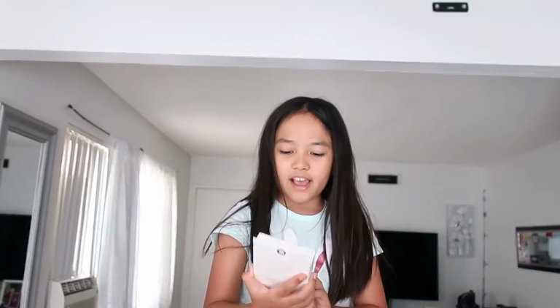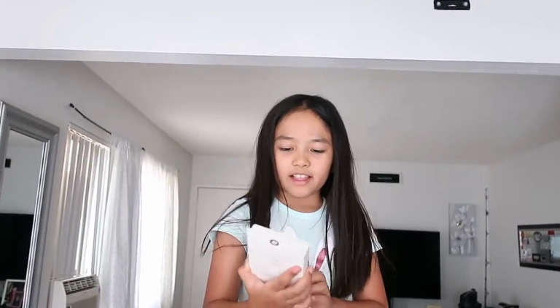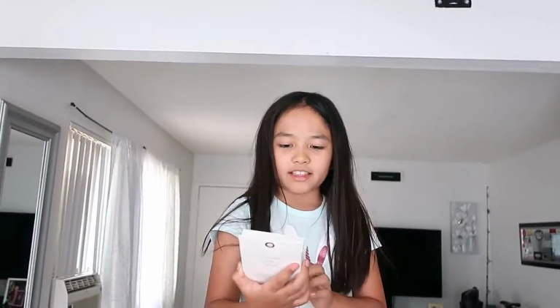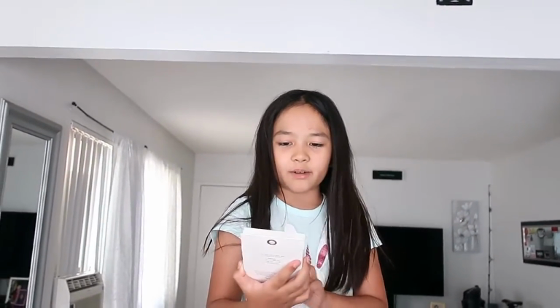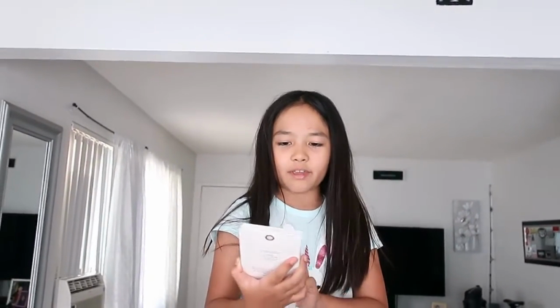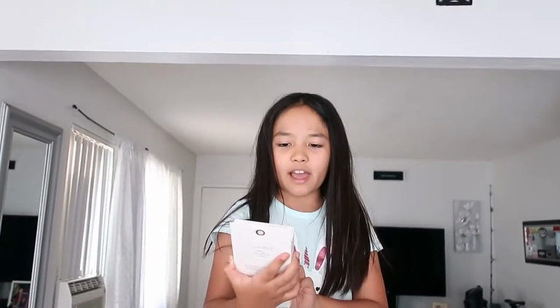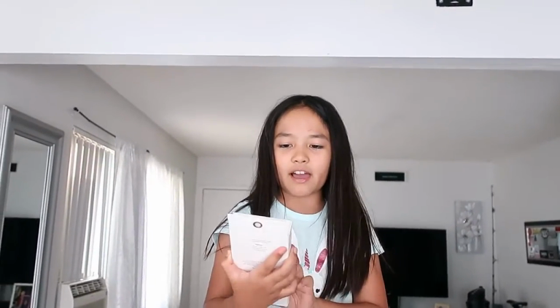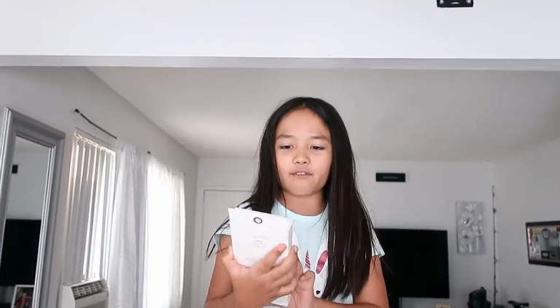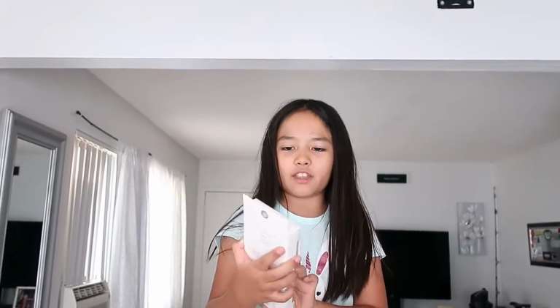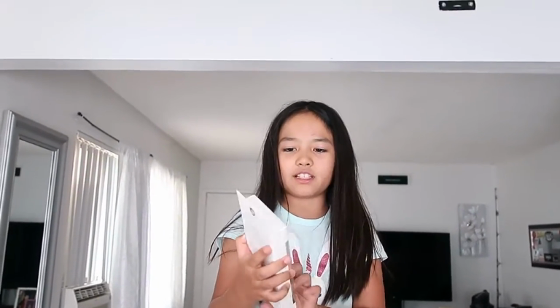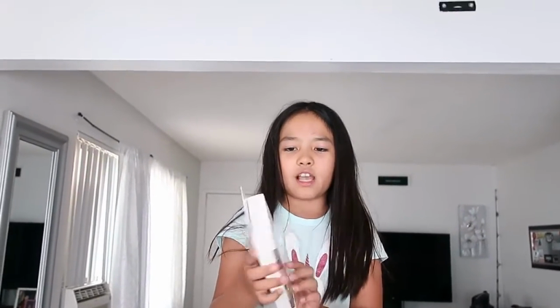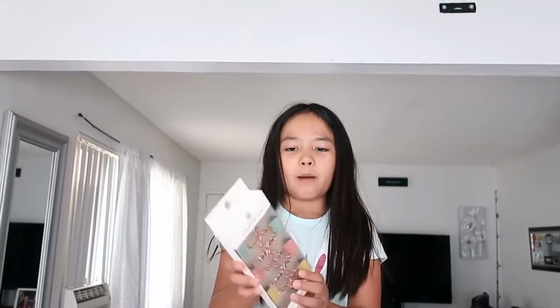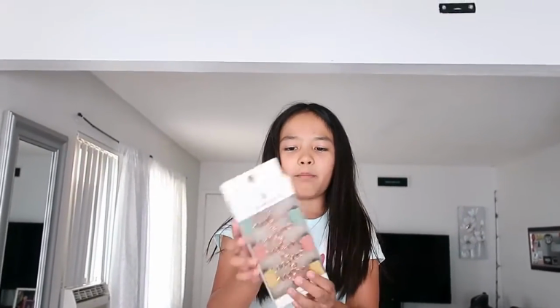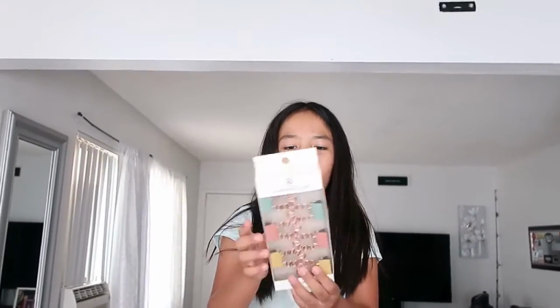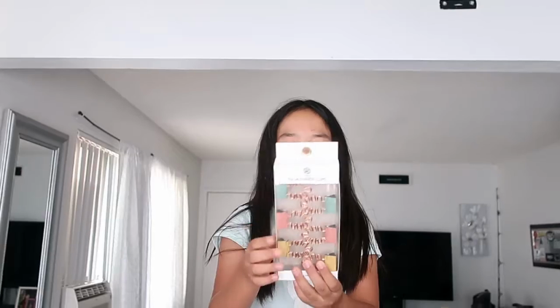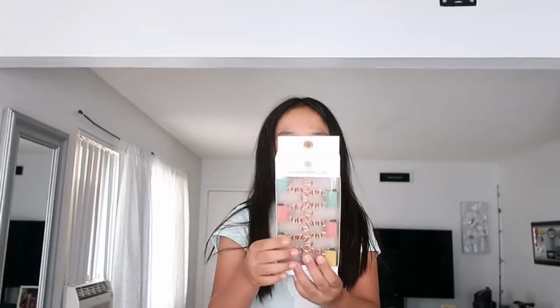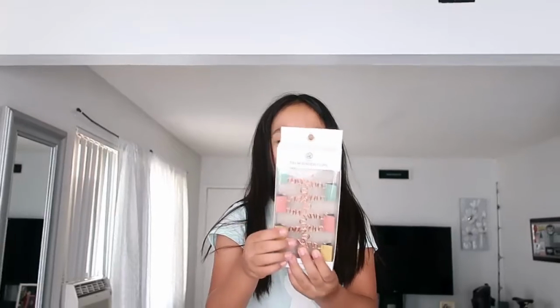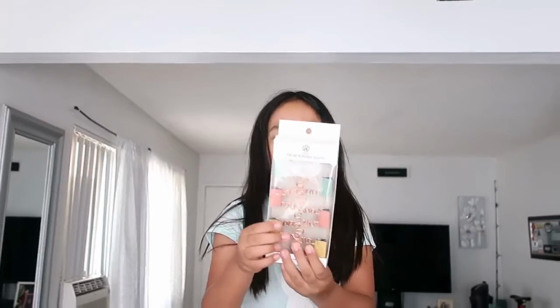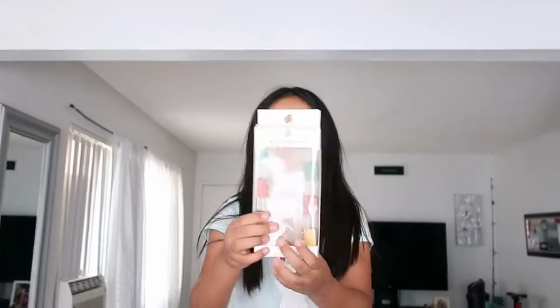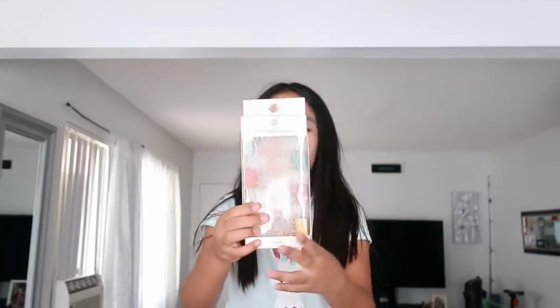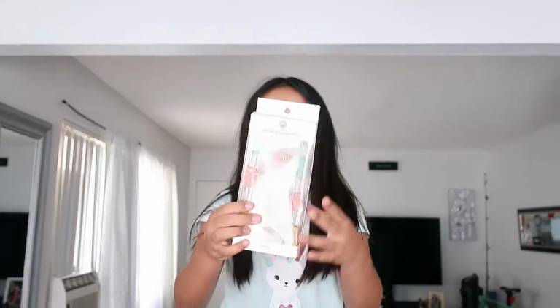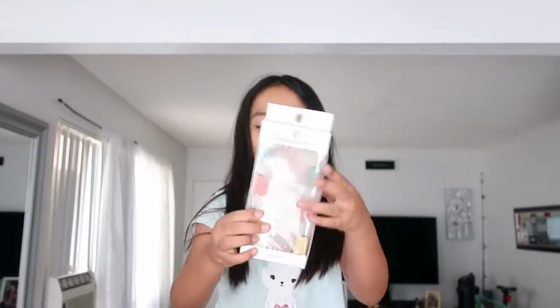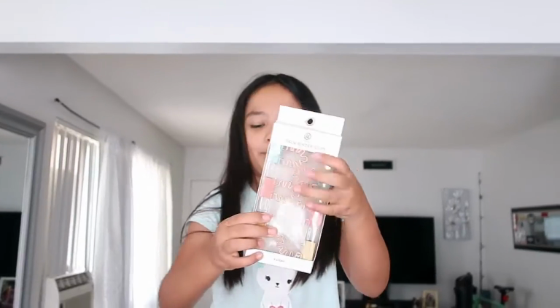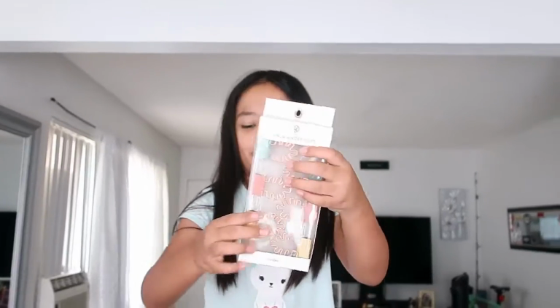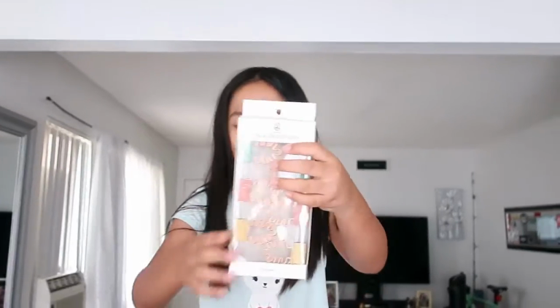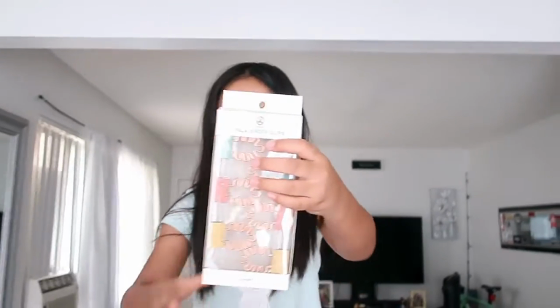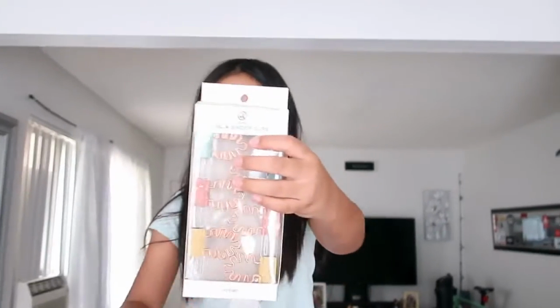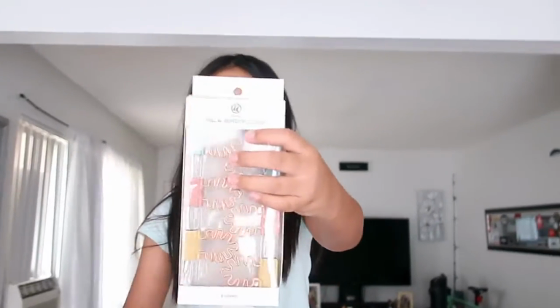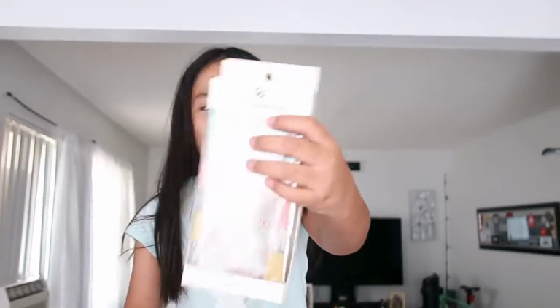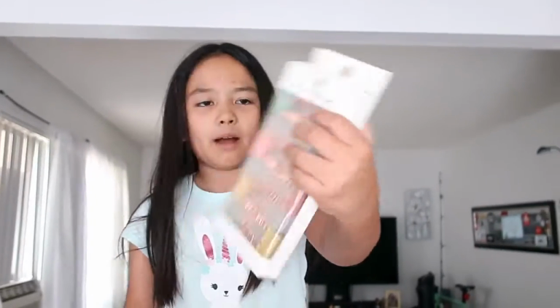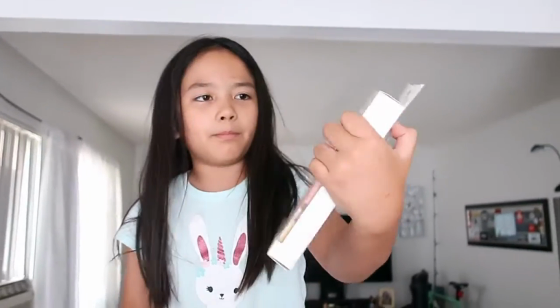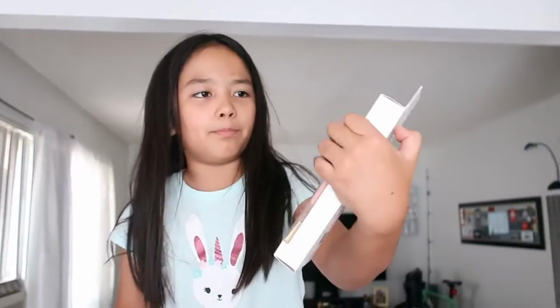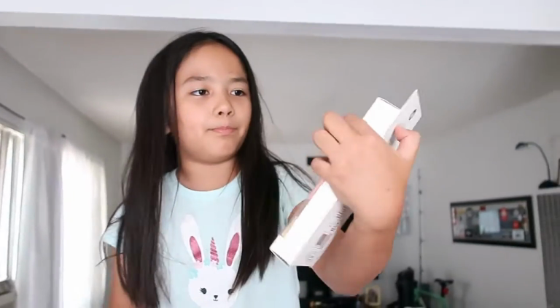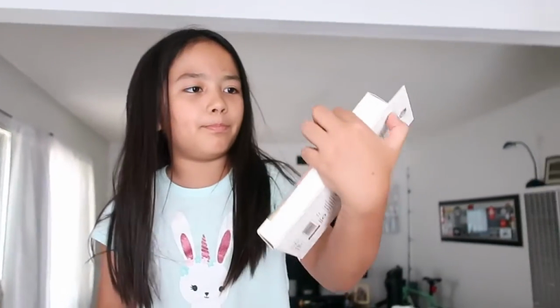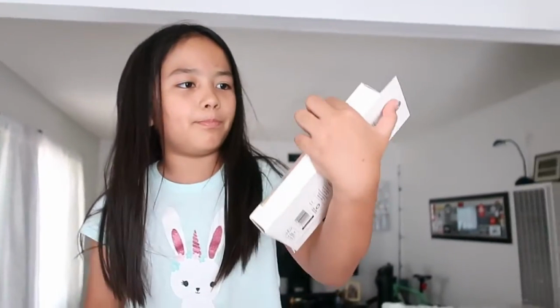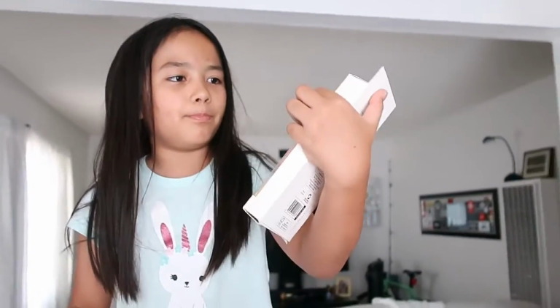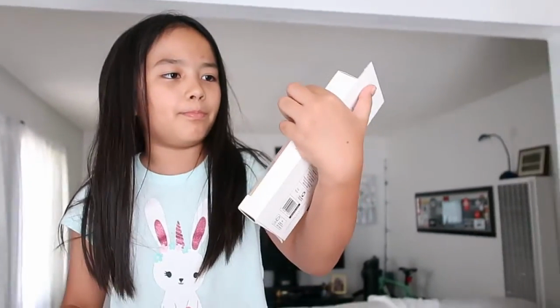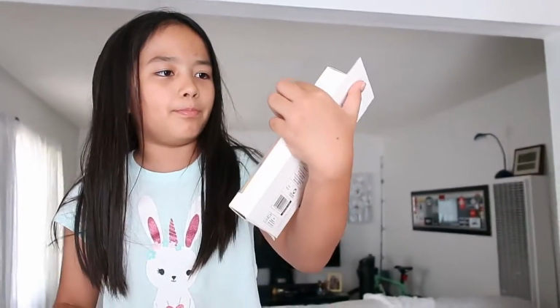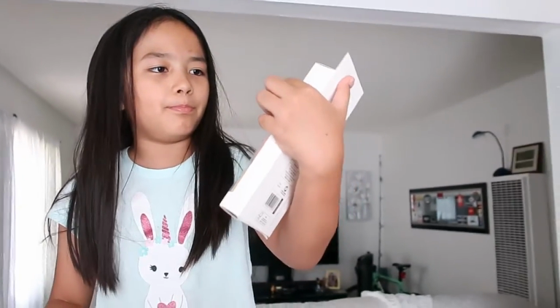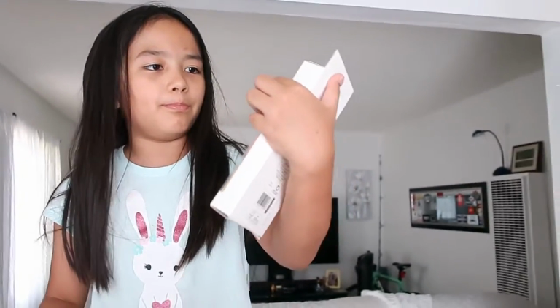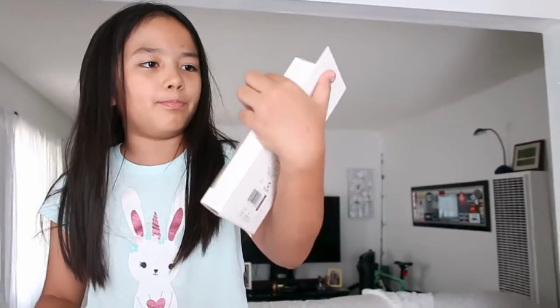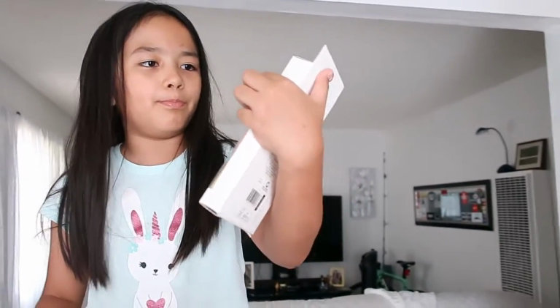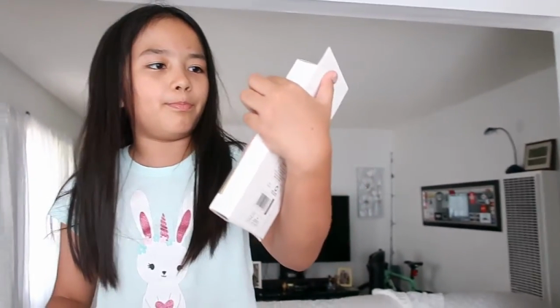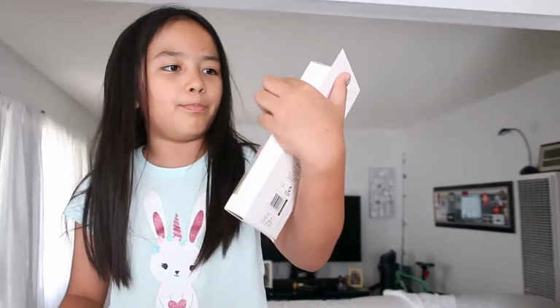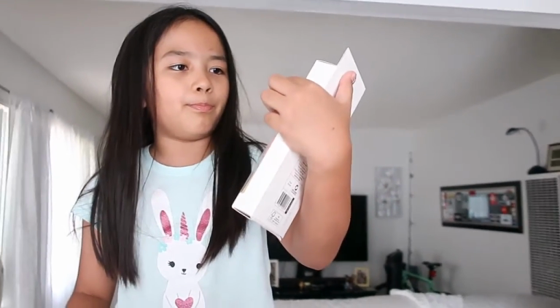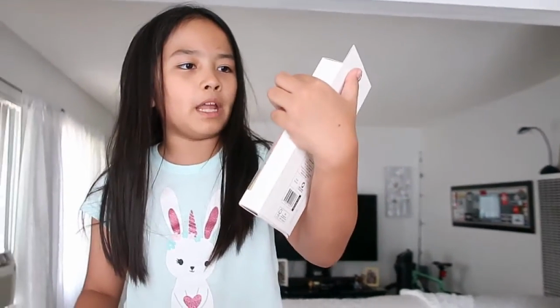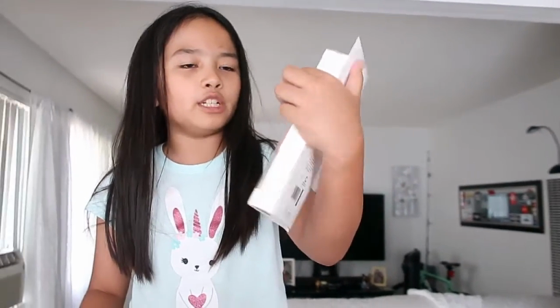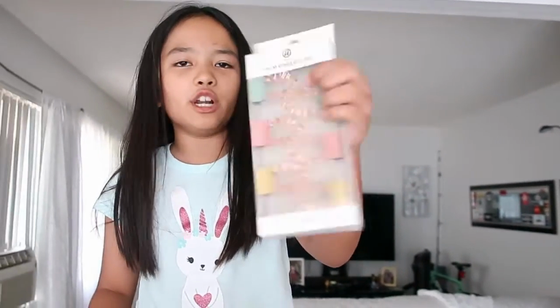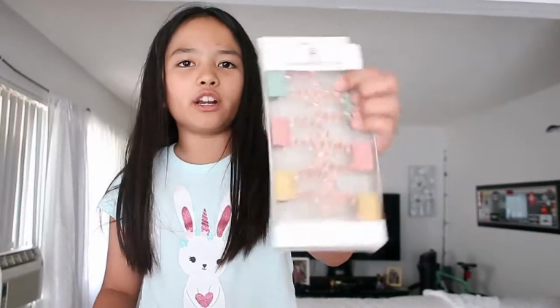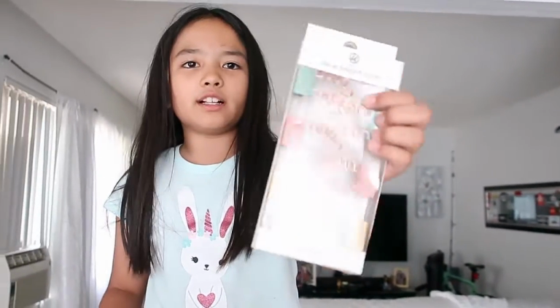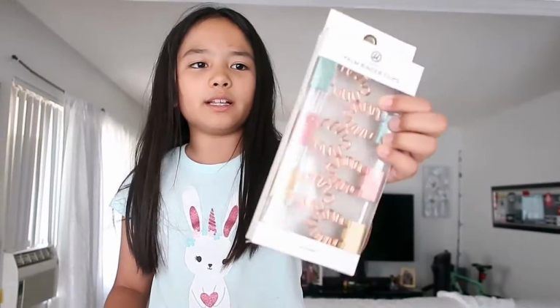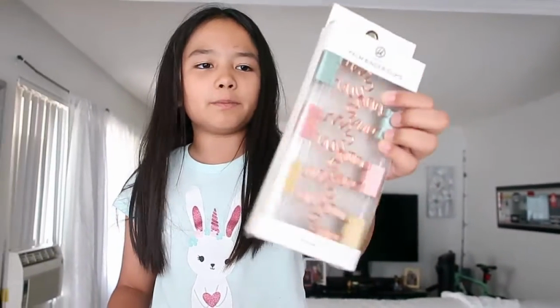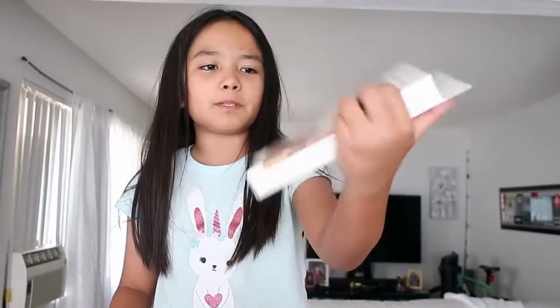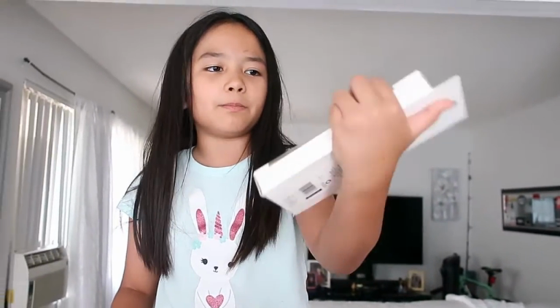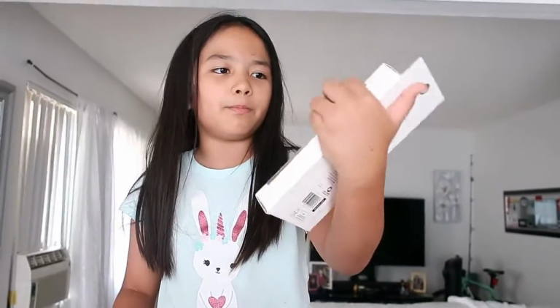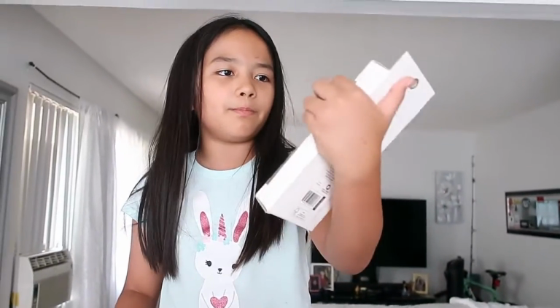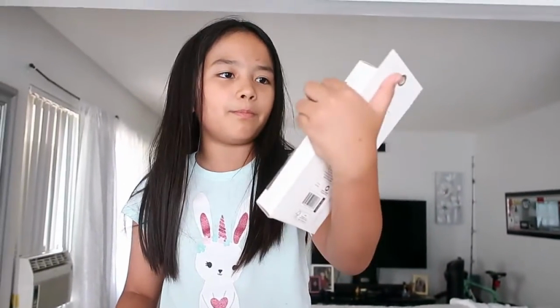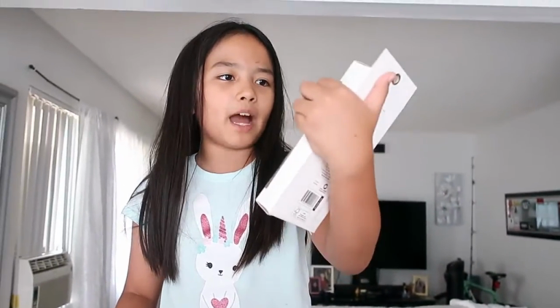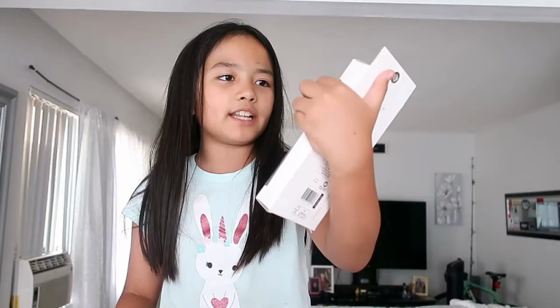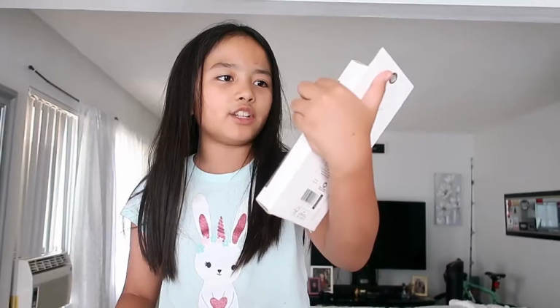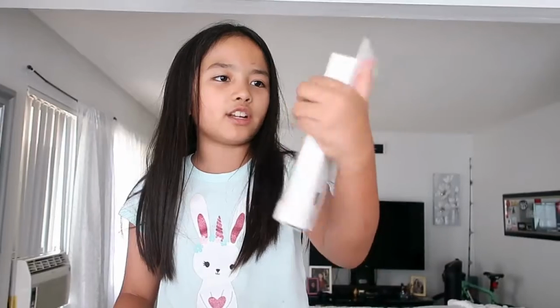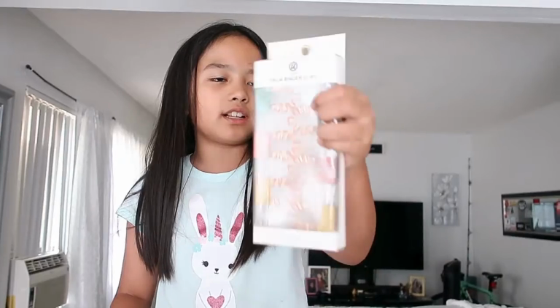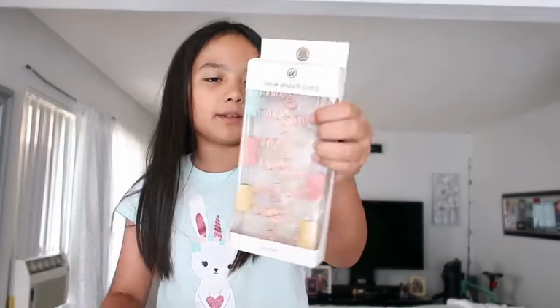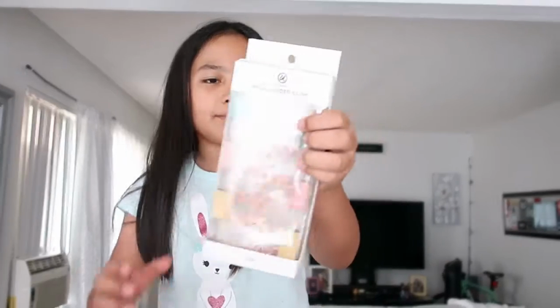Then we have these palm buttons — binder clips, binder clips.